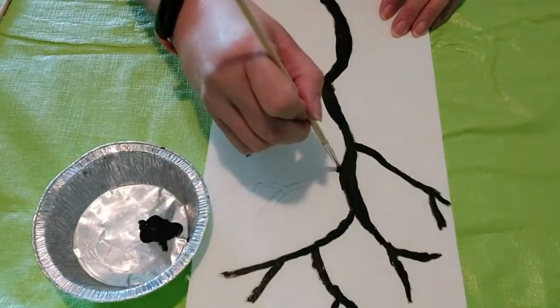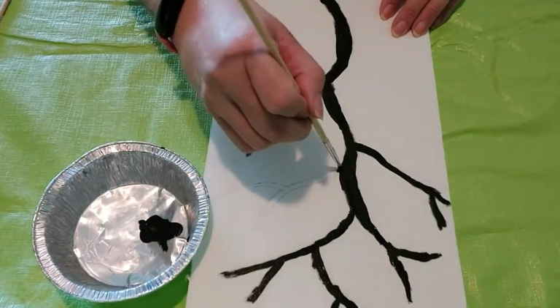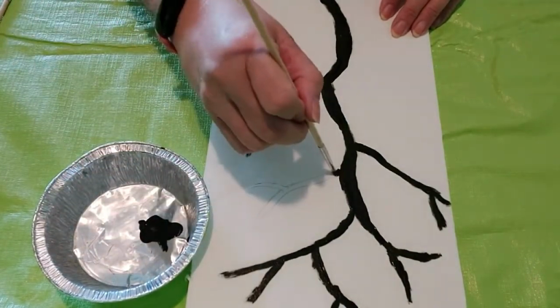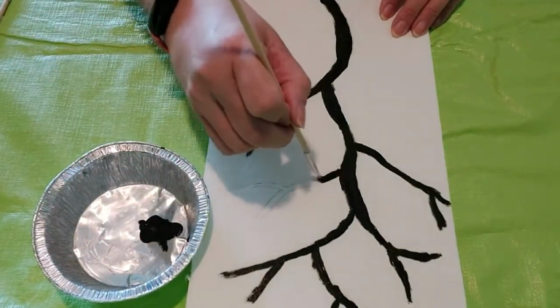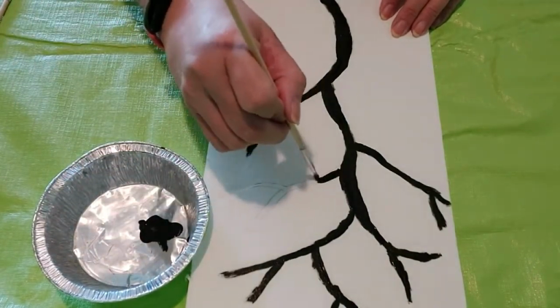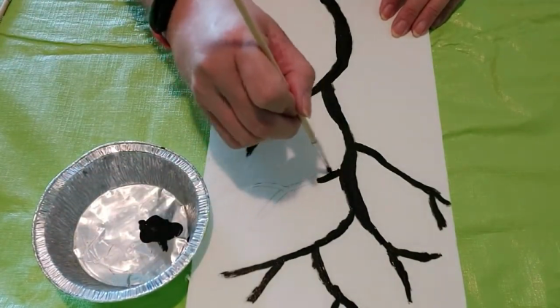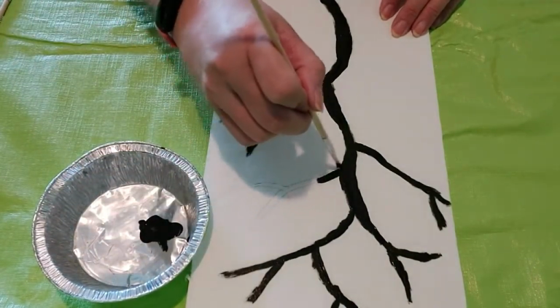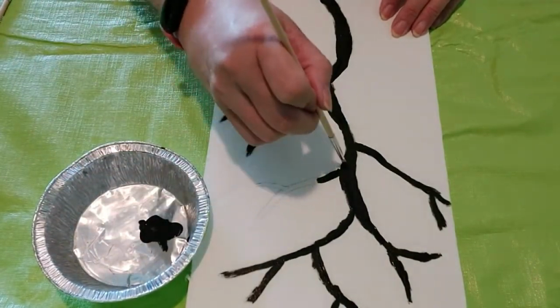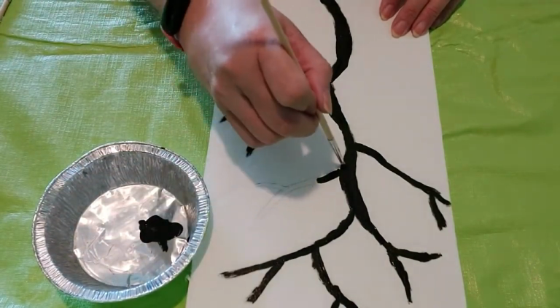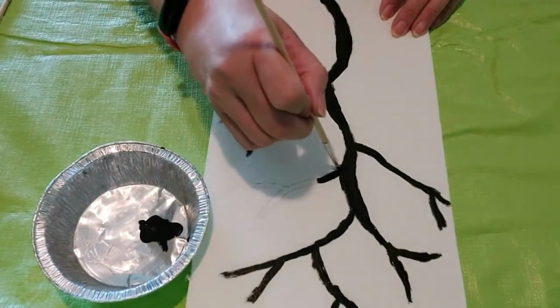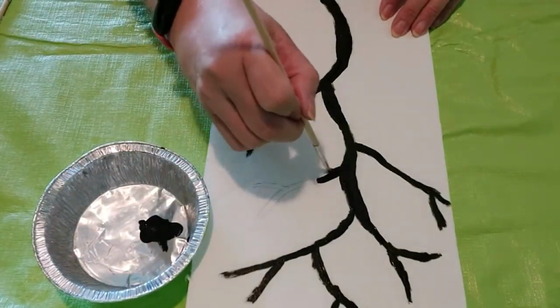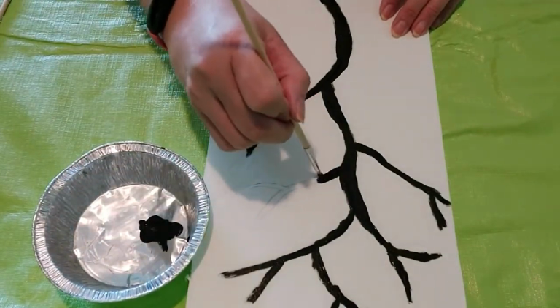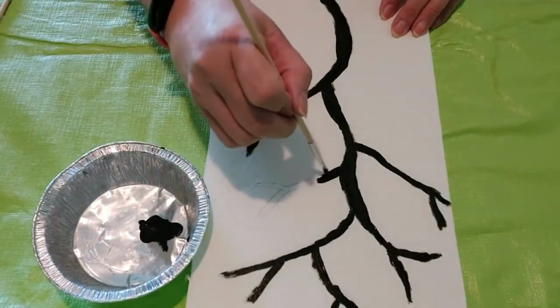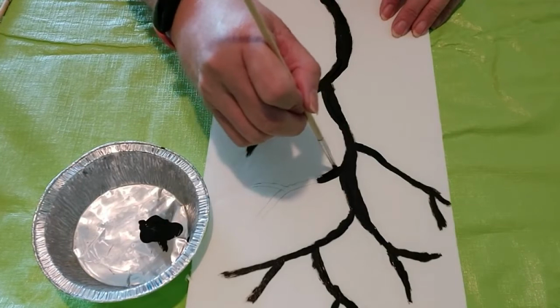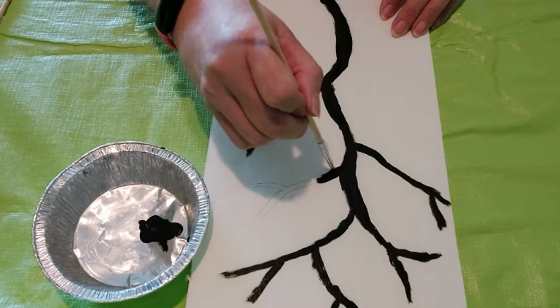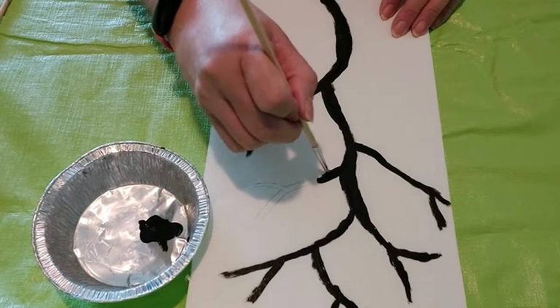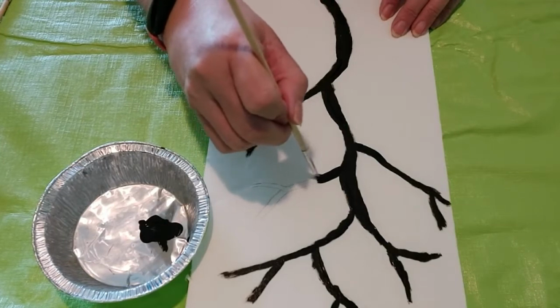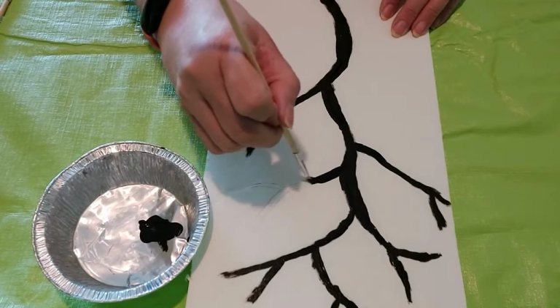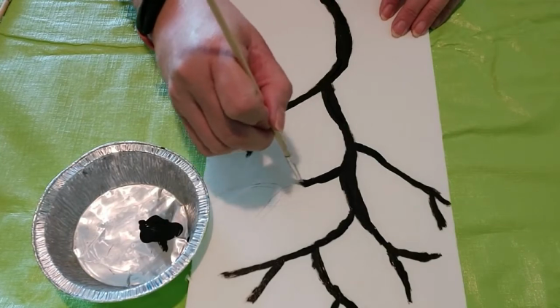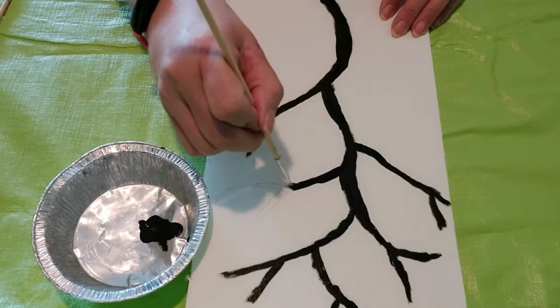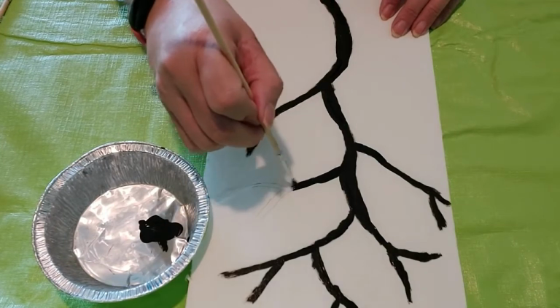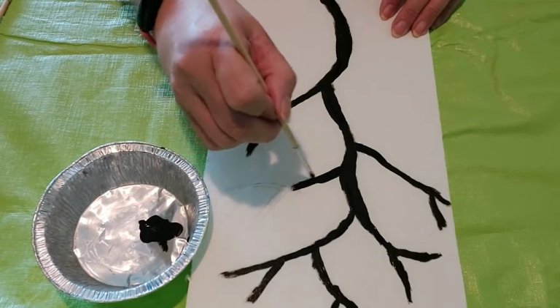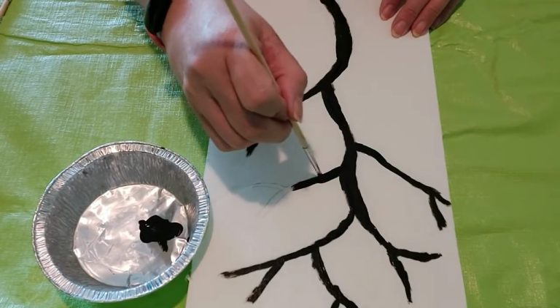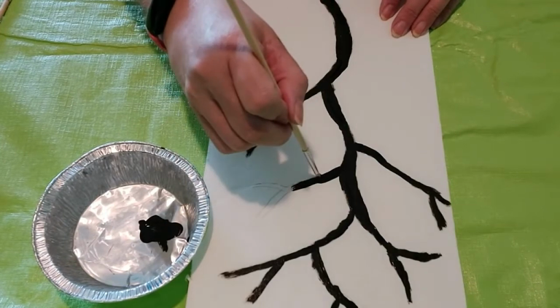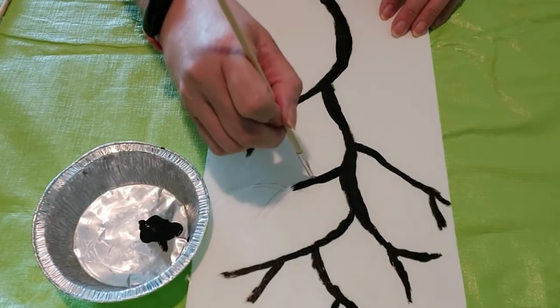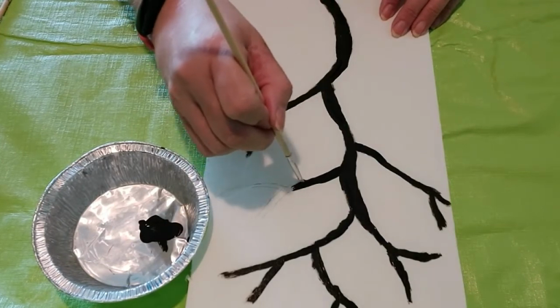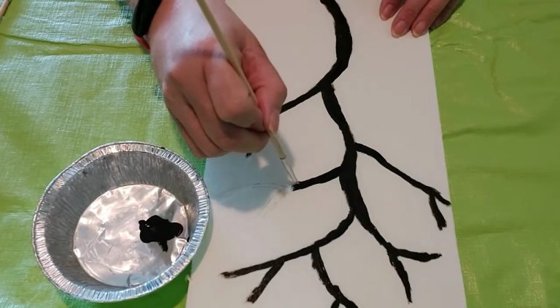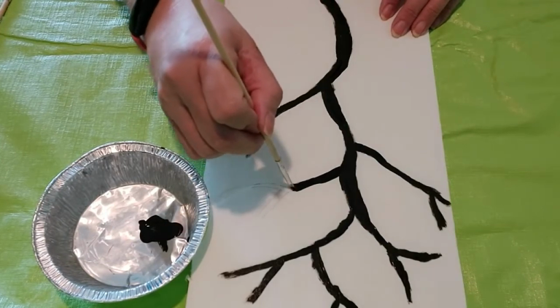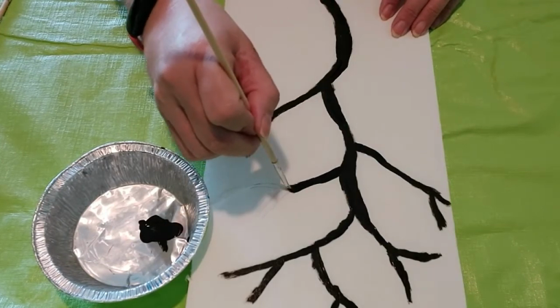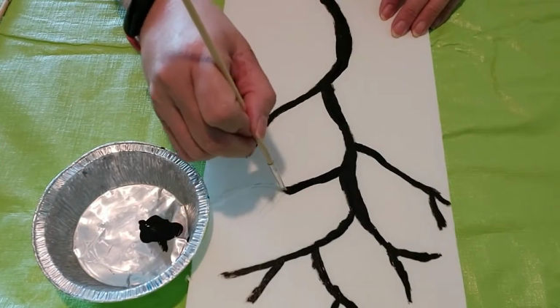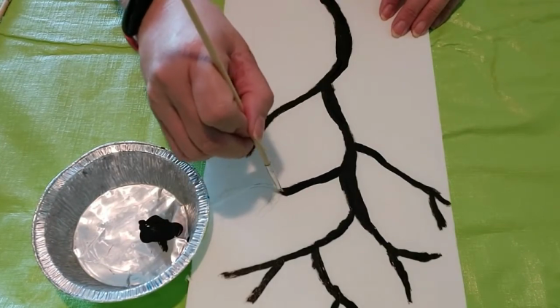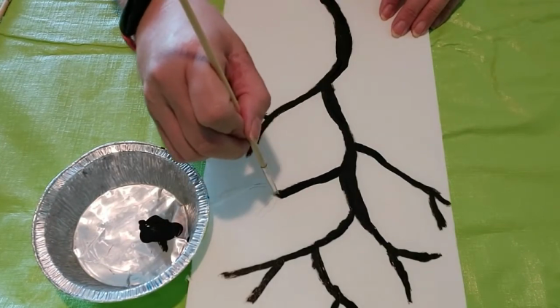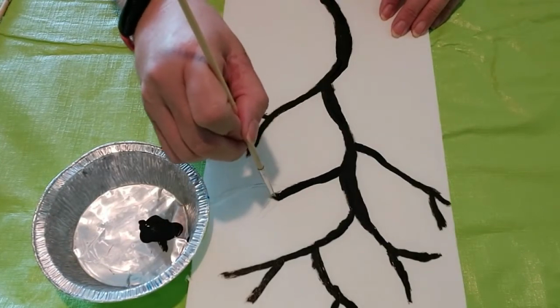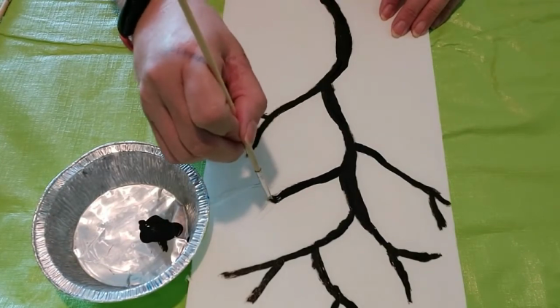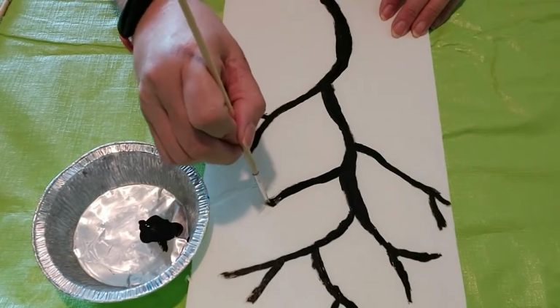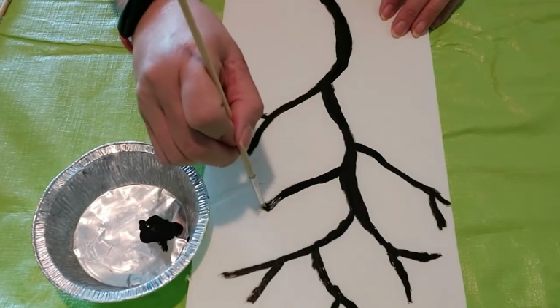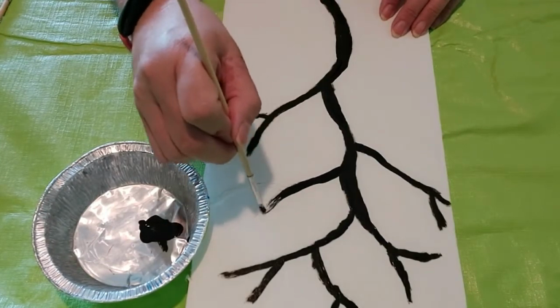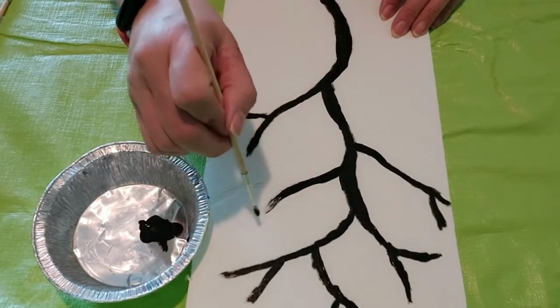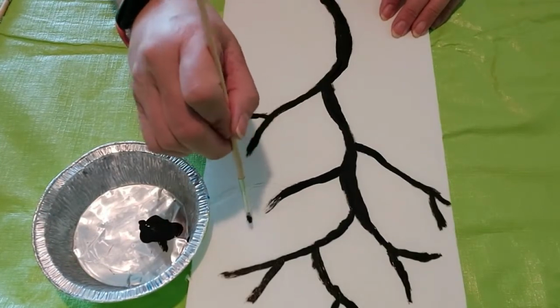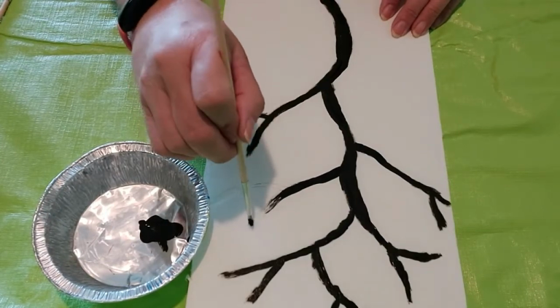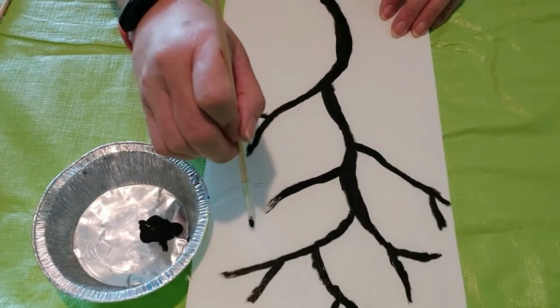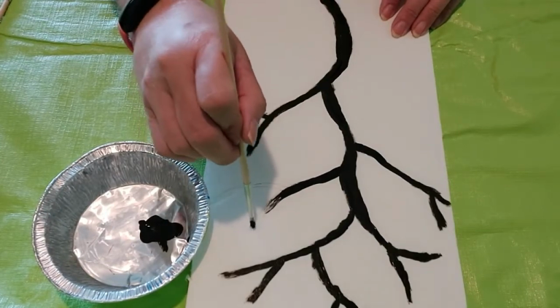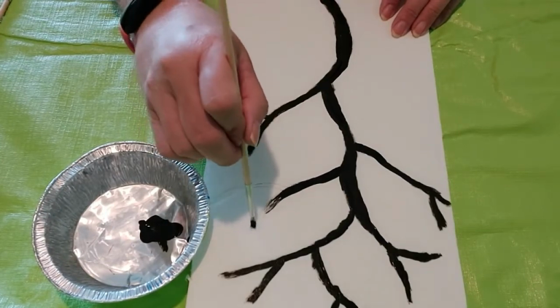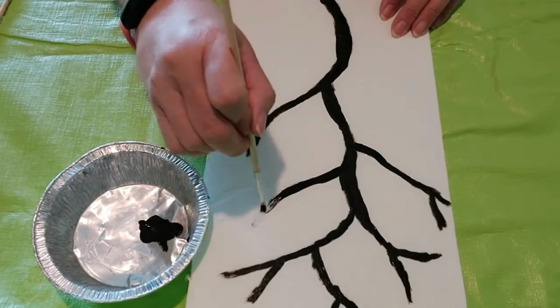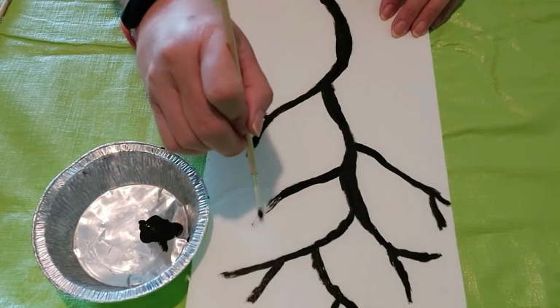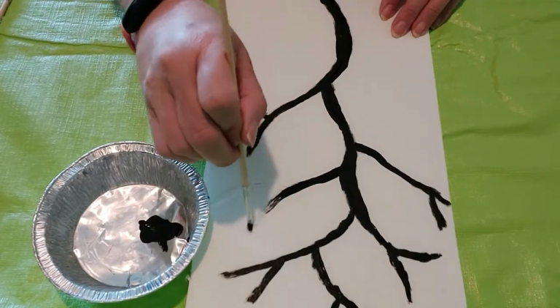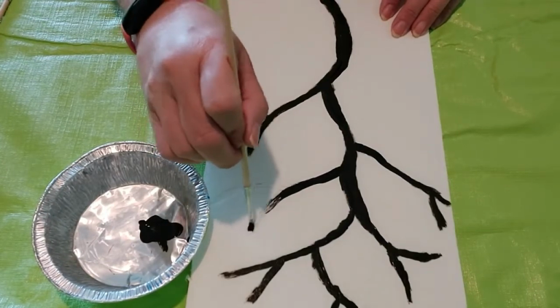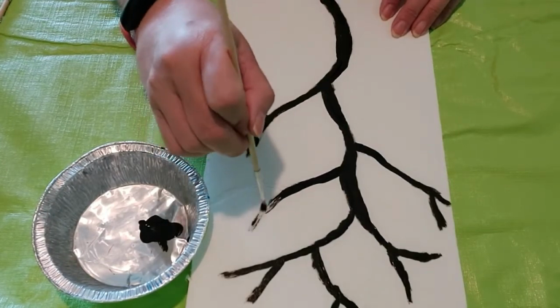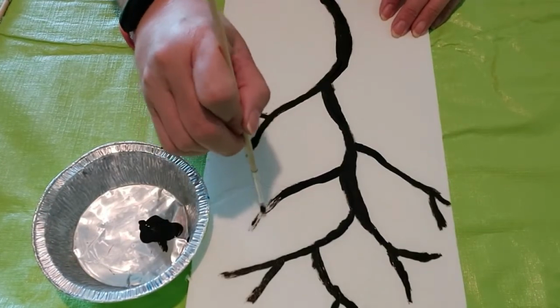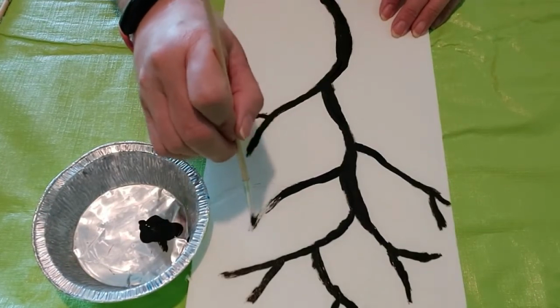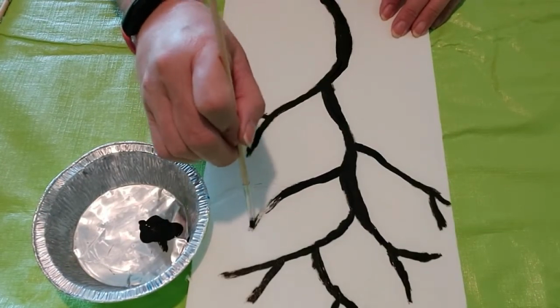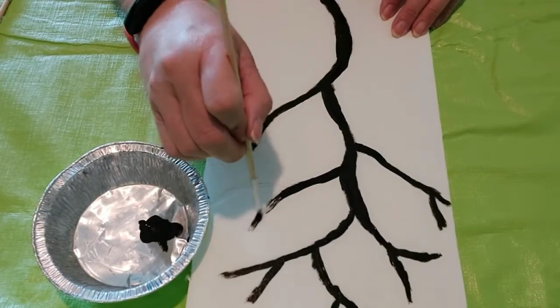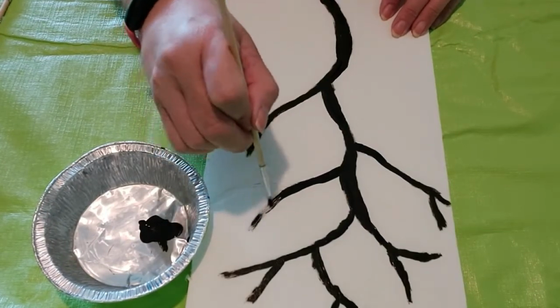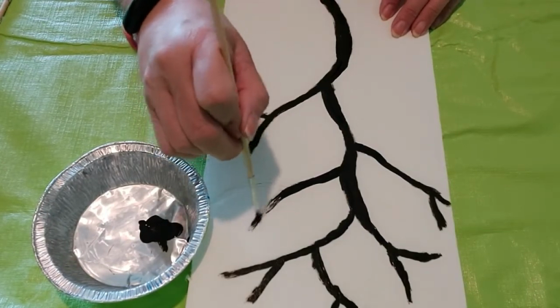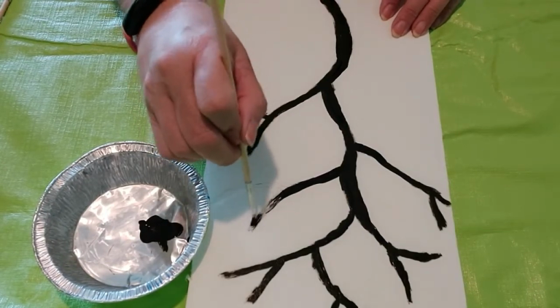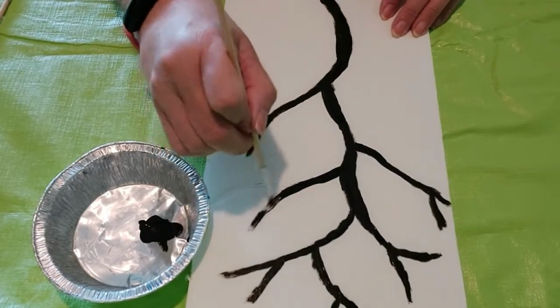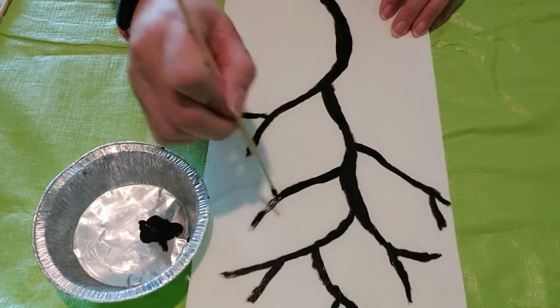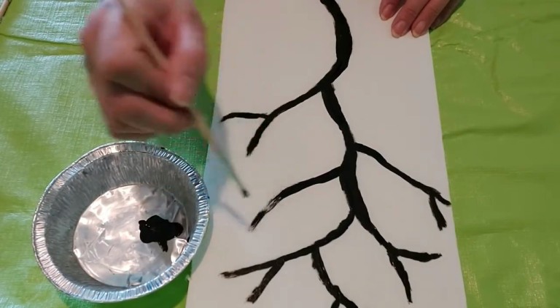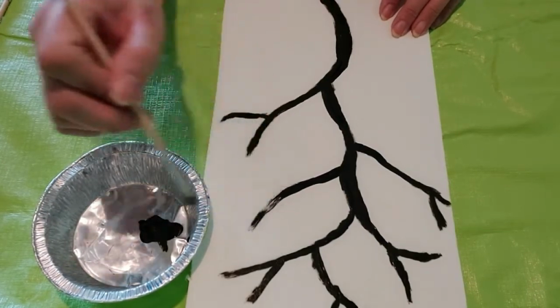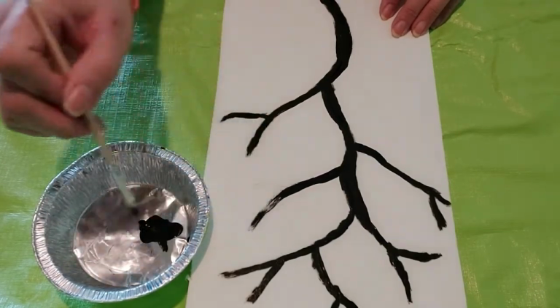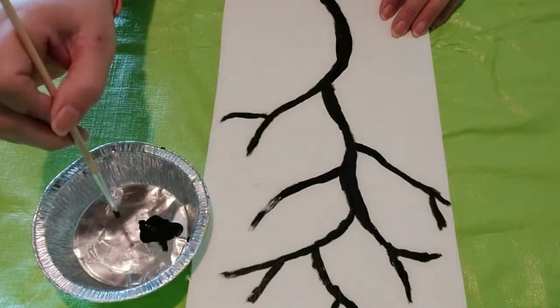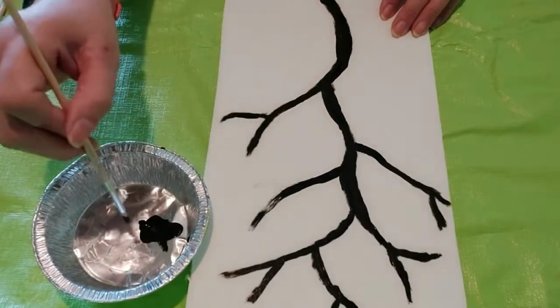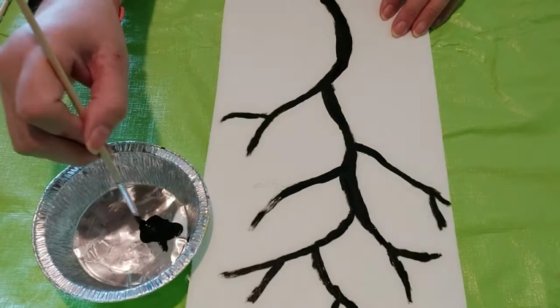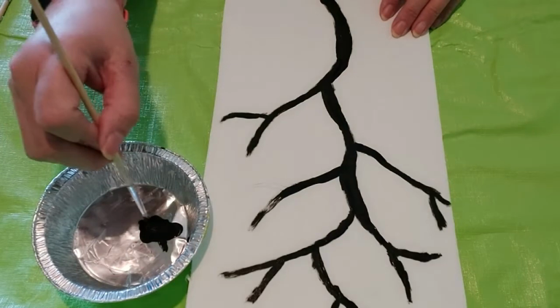Continue painting the branches until it's the way you want it, and then let it dry before beginning the stamping.